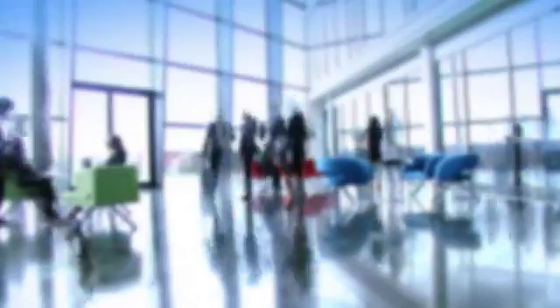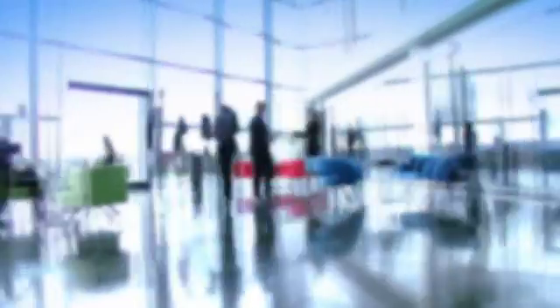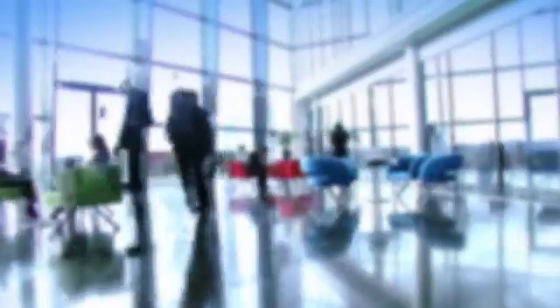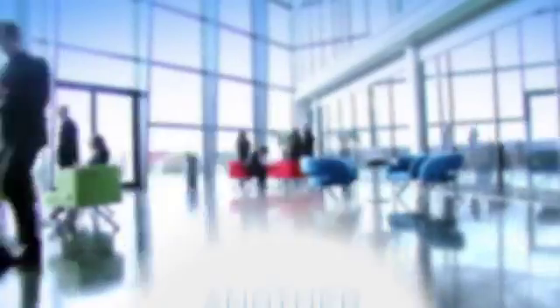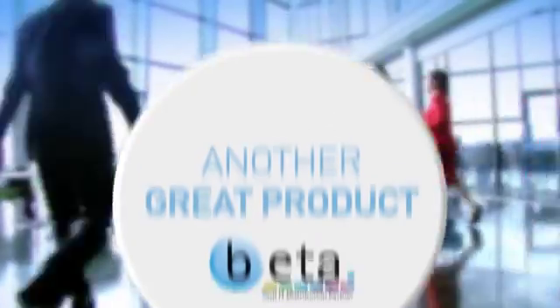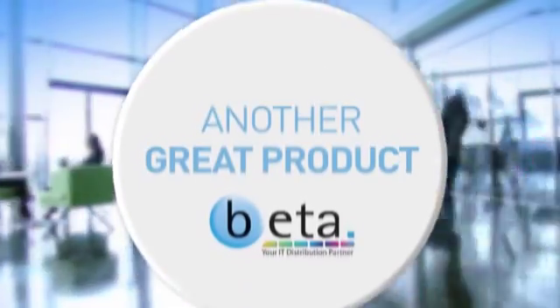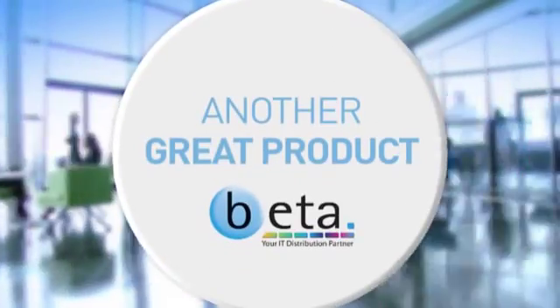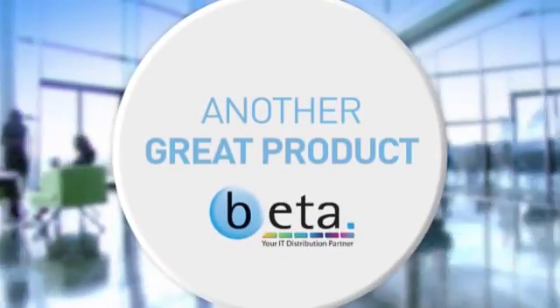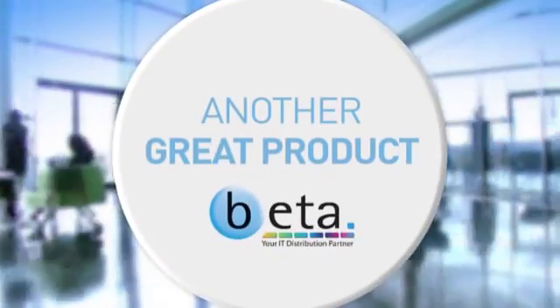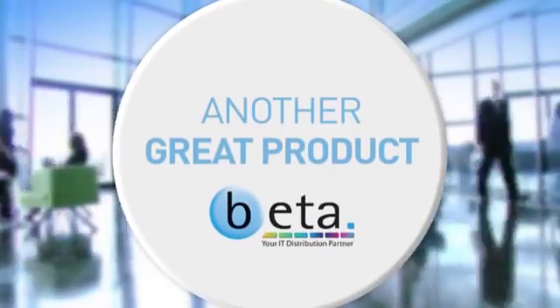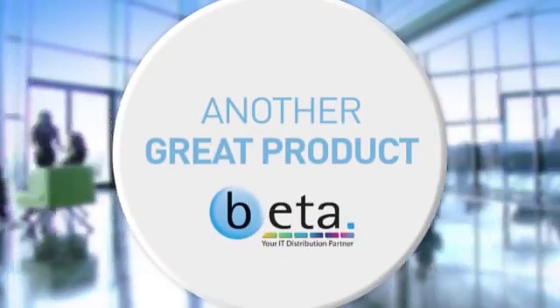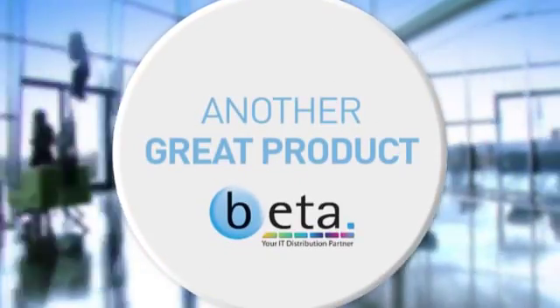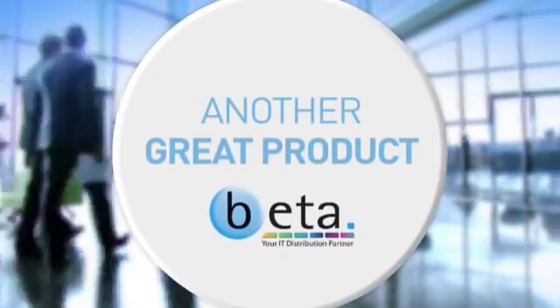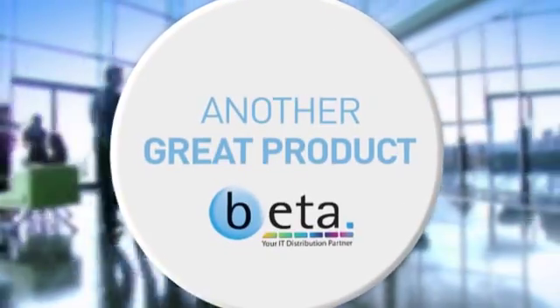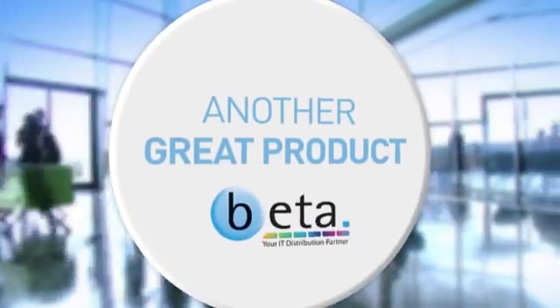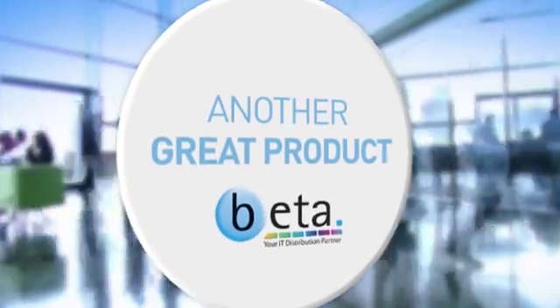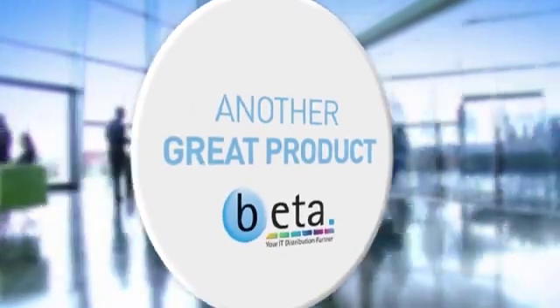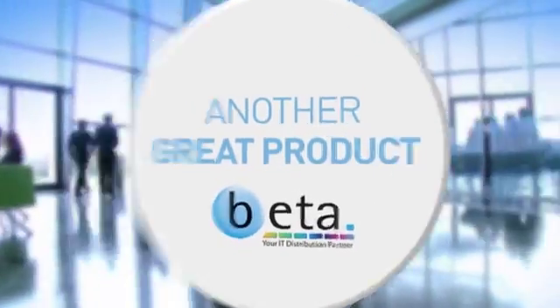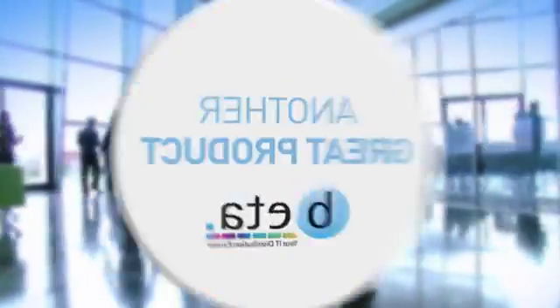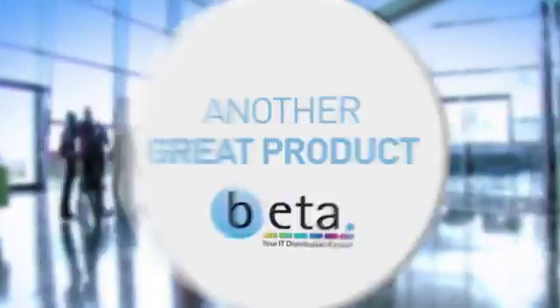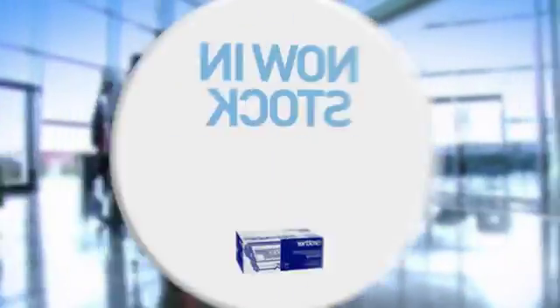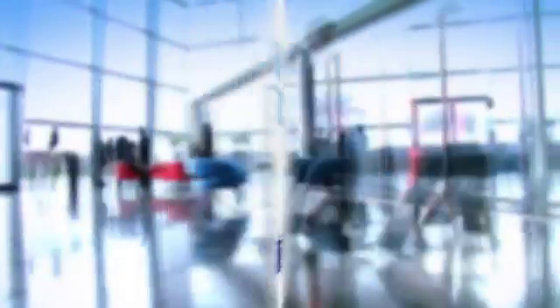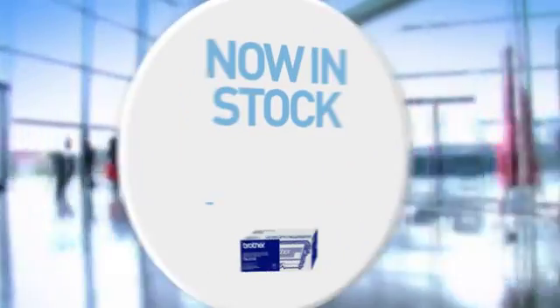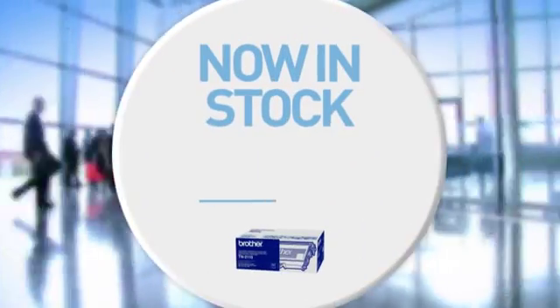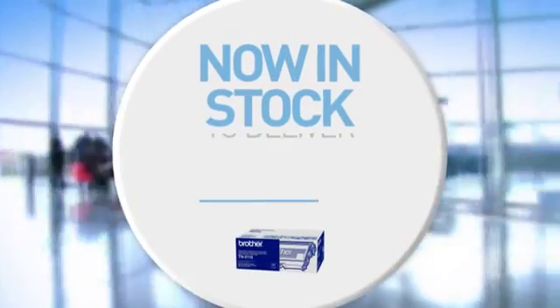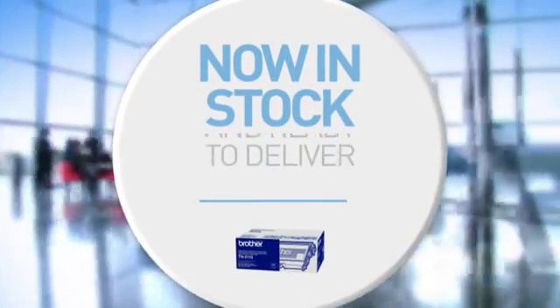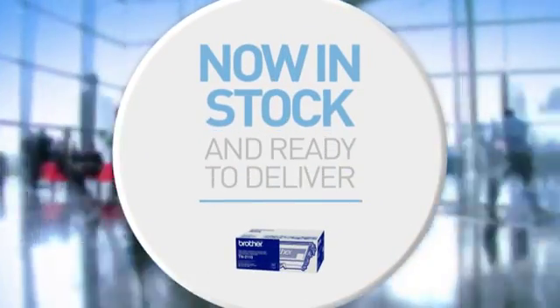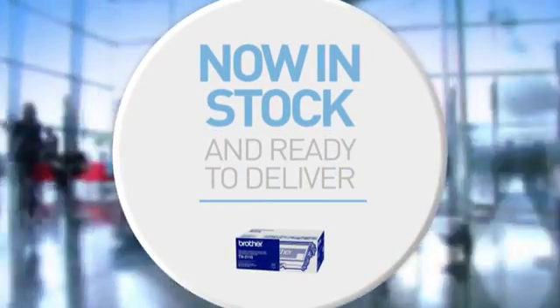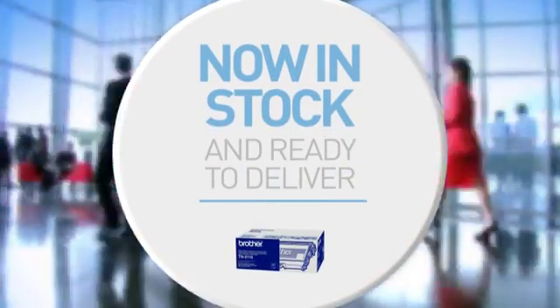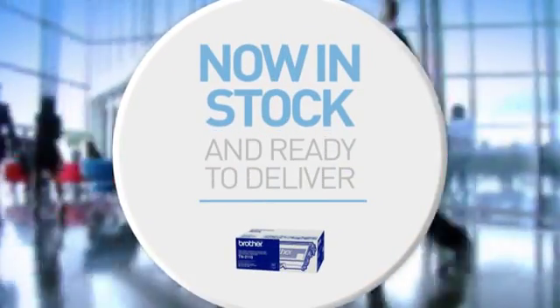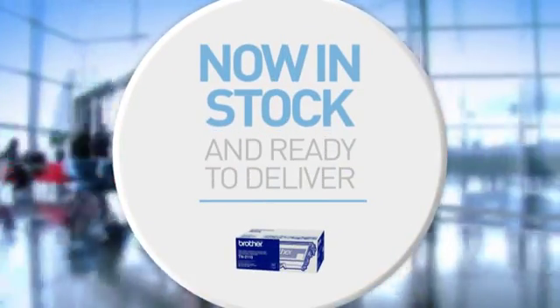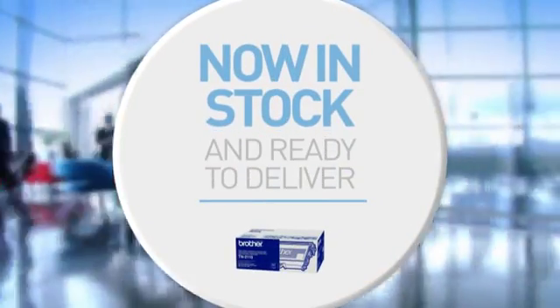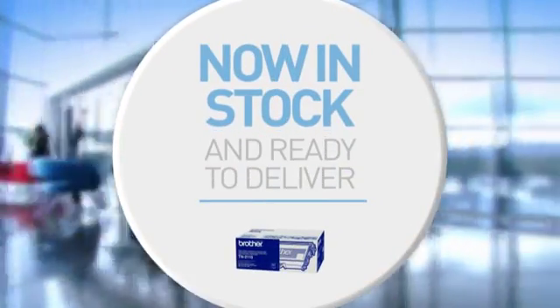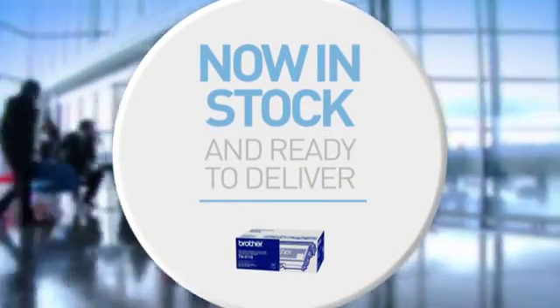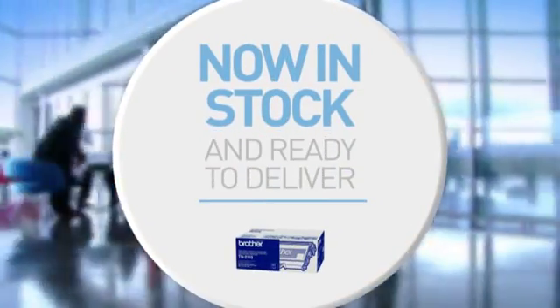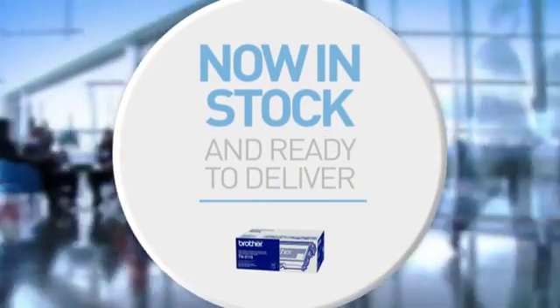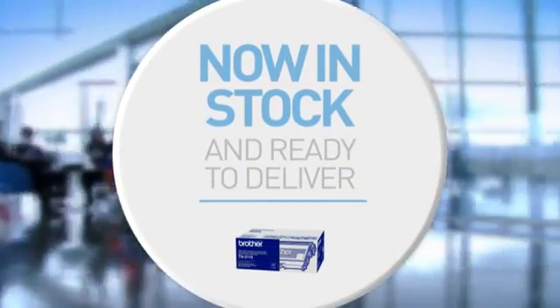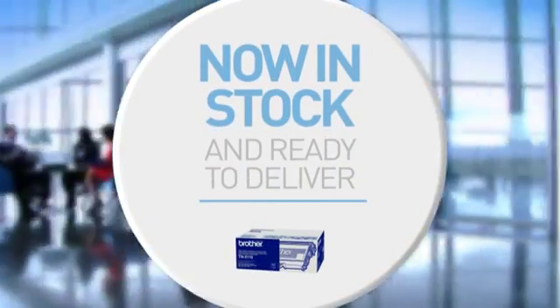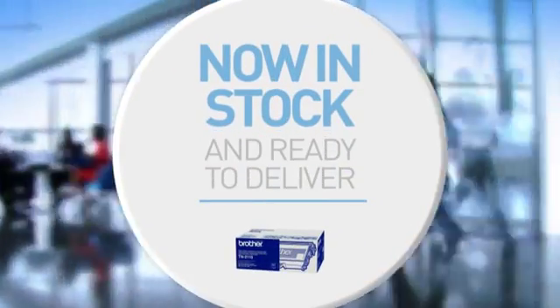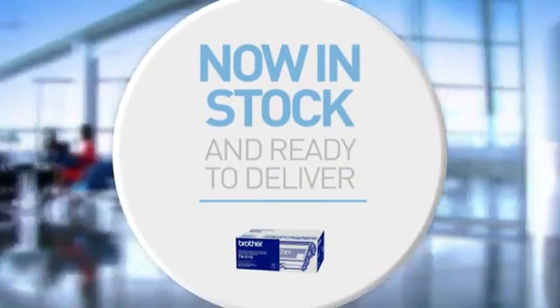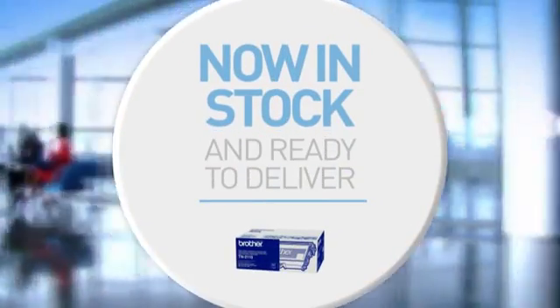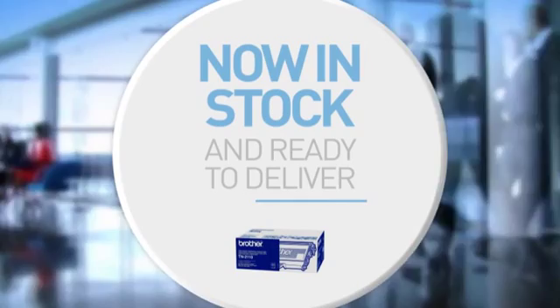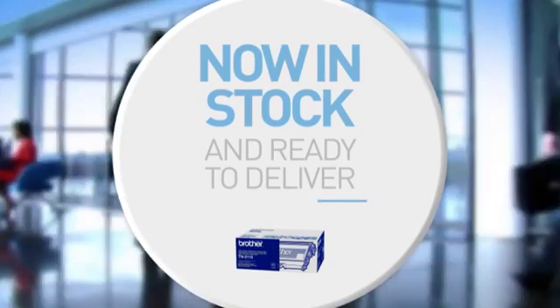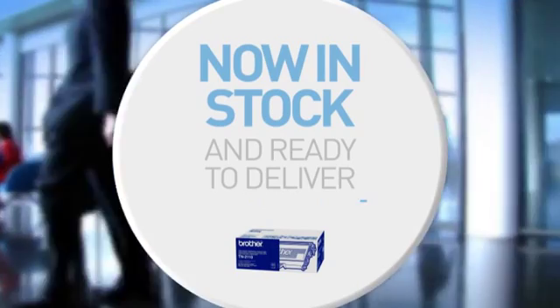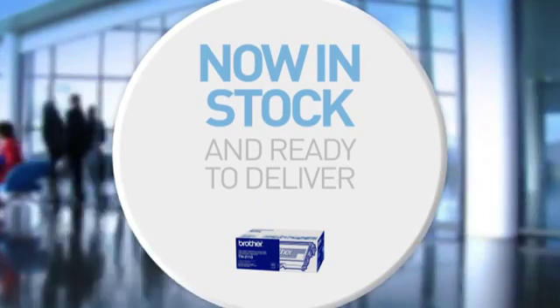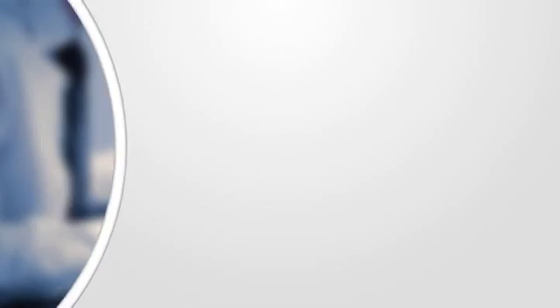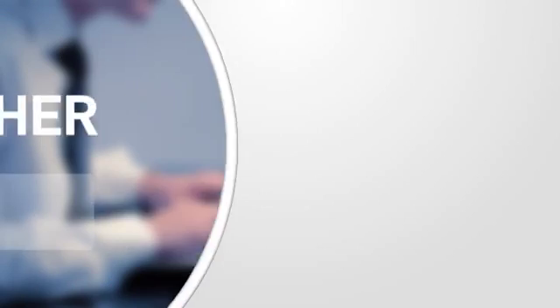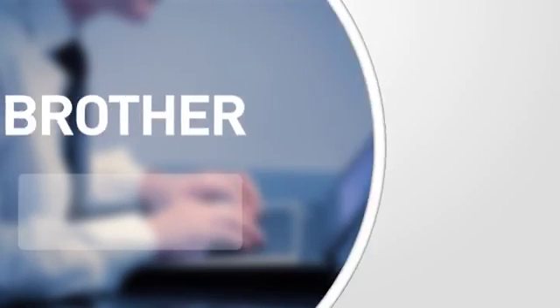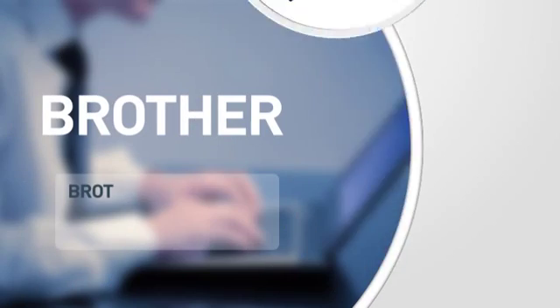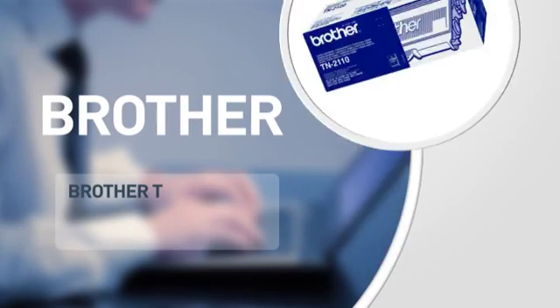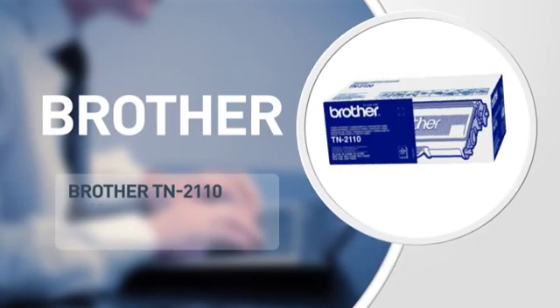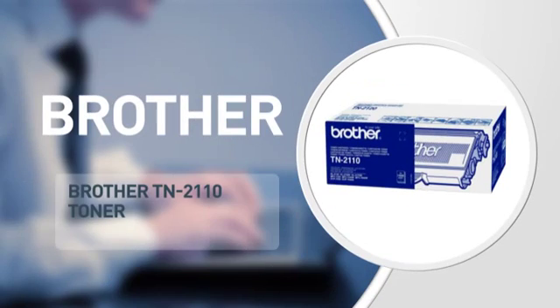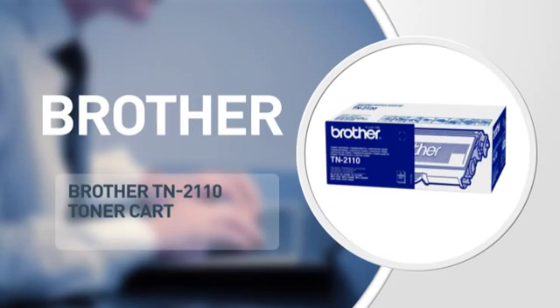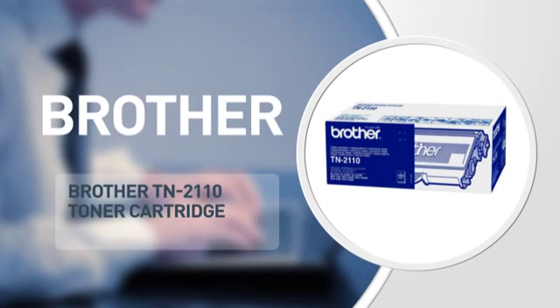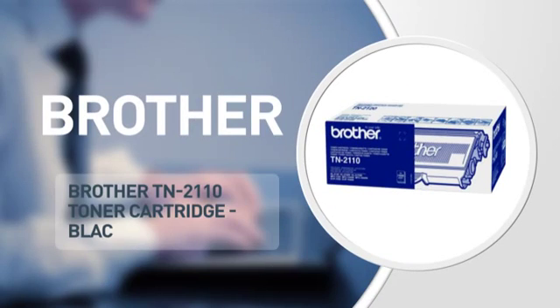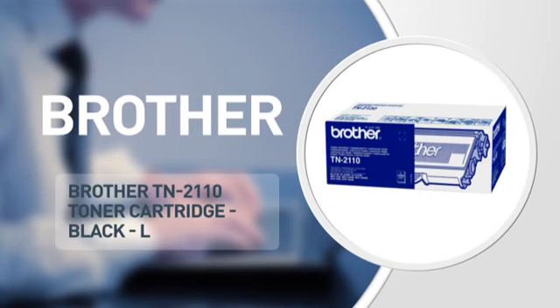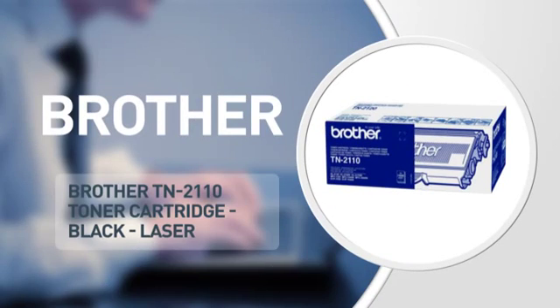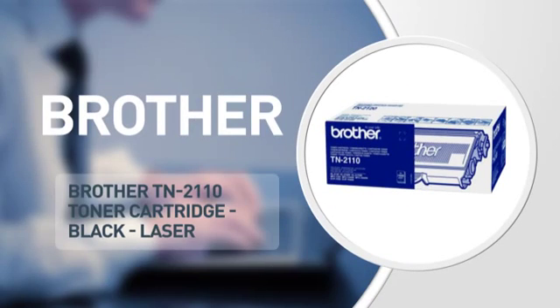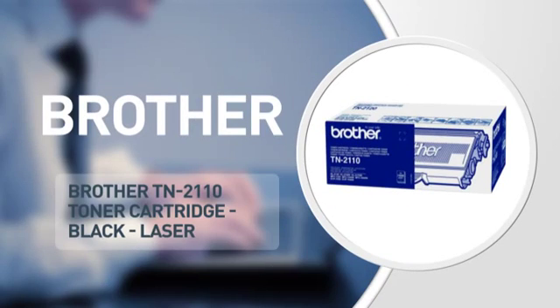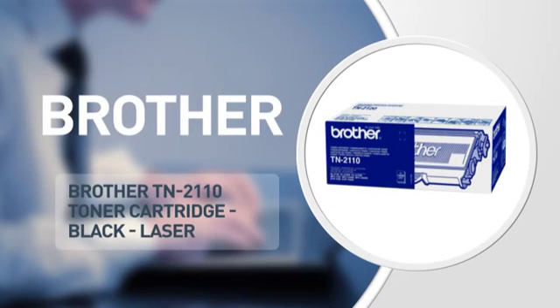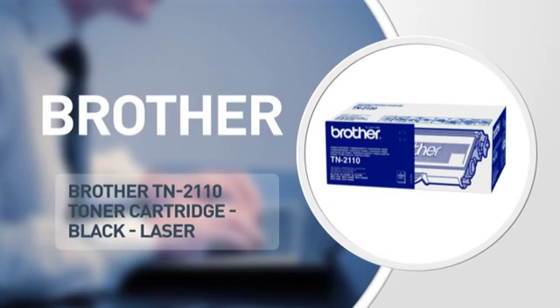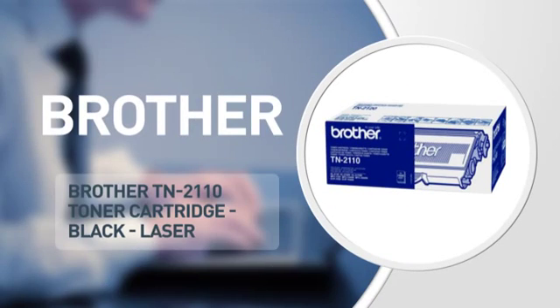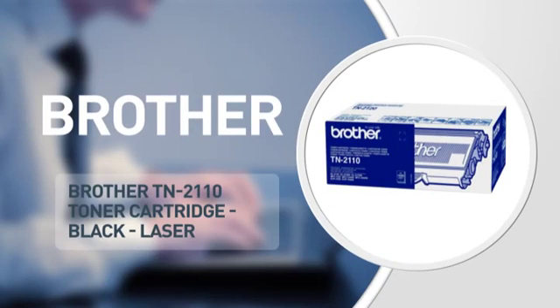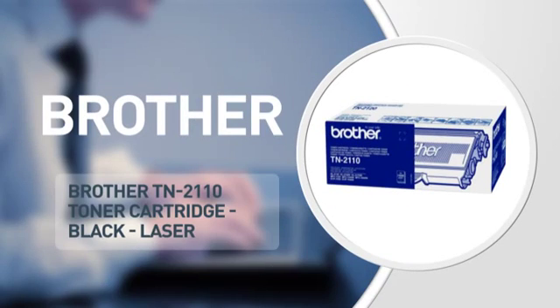Here's another great product from Beta, in stock and ready to deliver to you or direct to your customer. A printer cartridge from Brother.